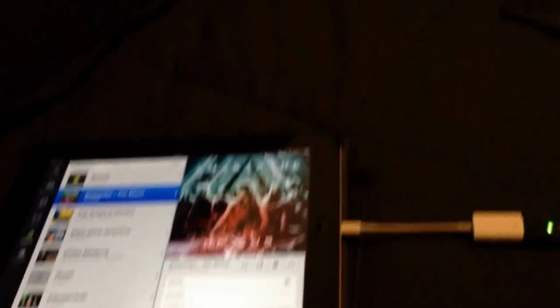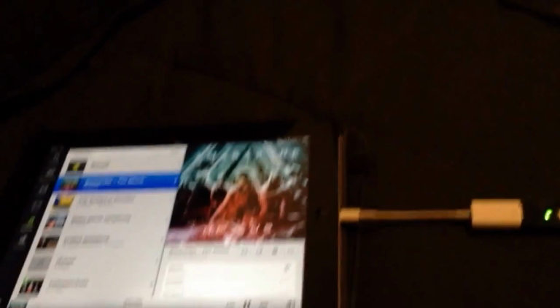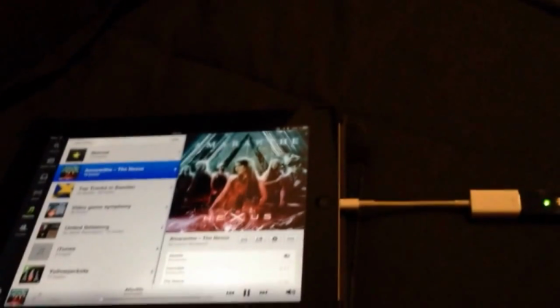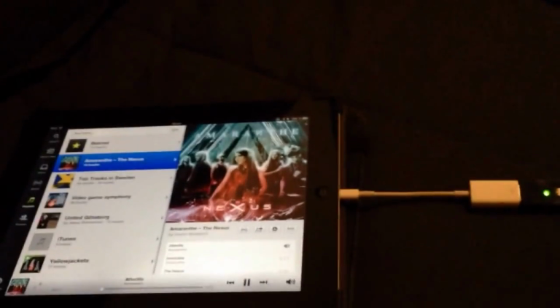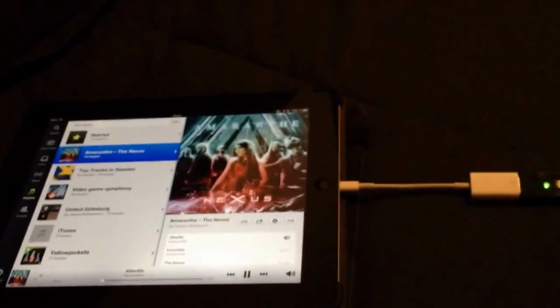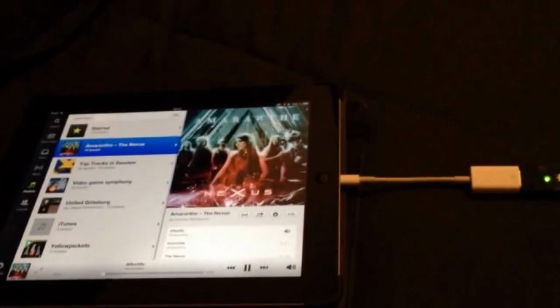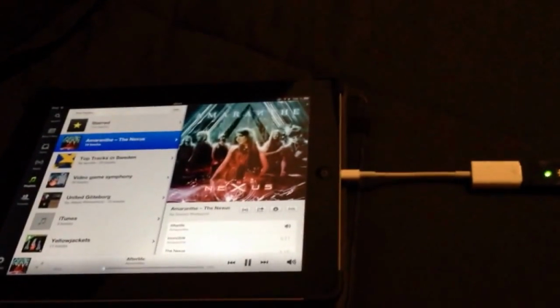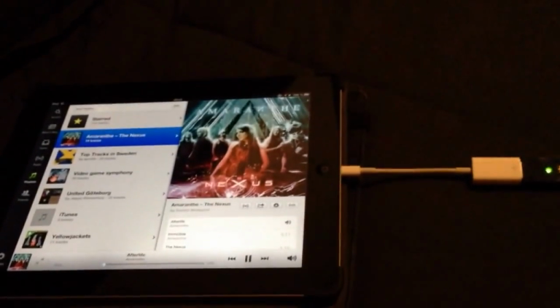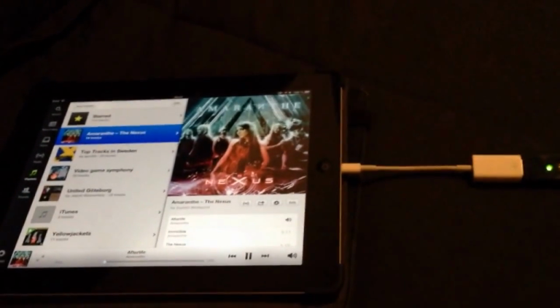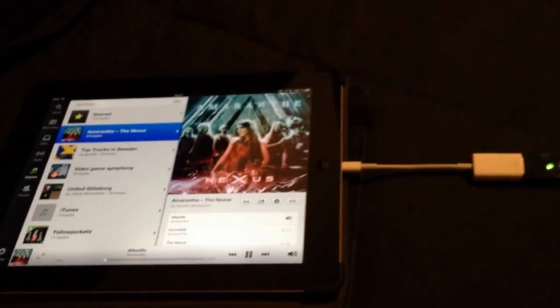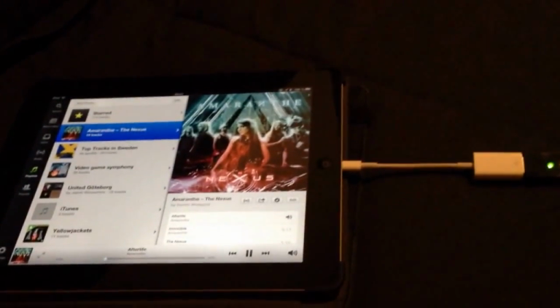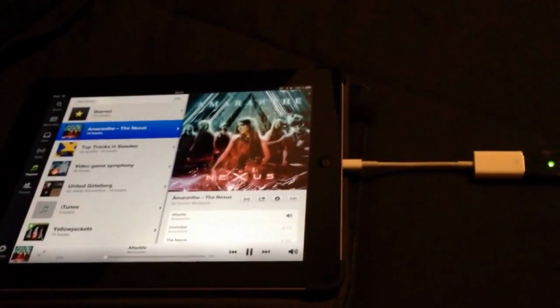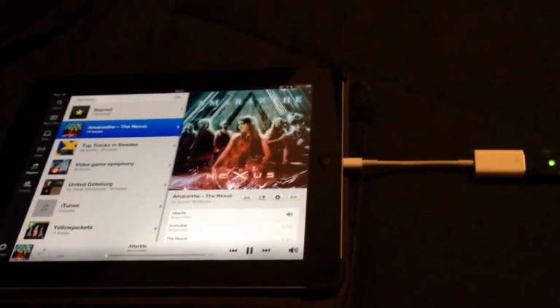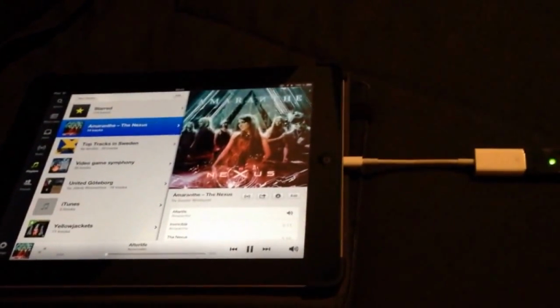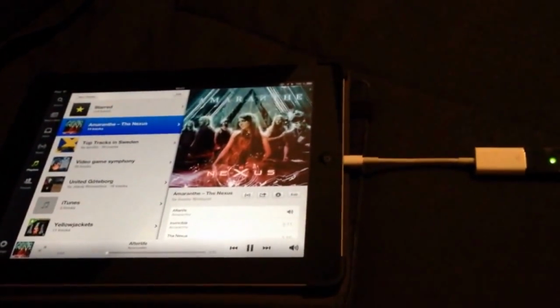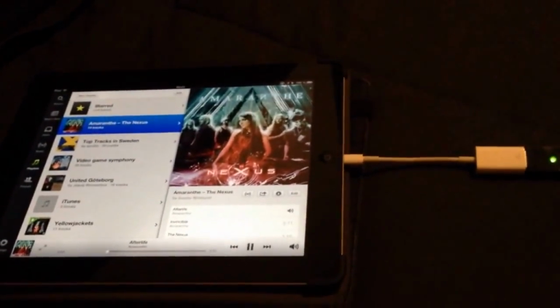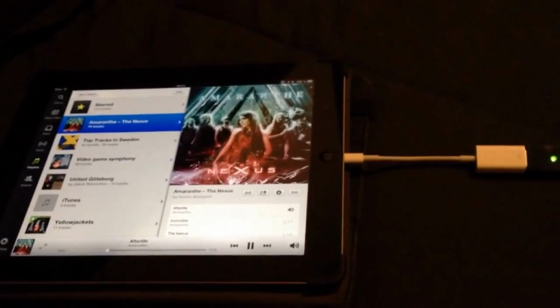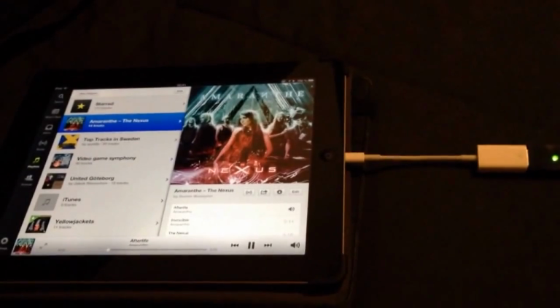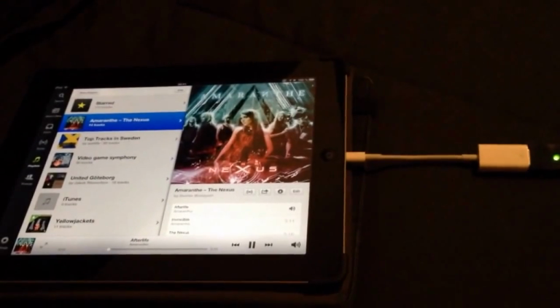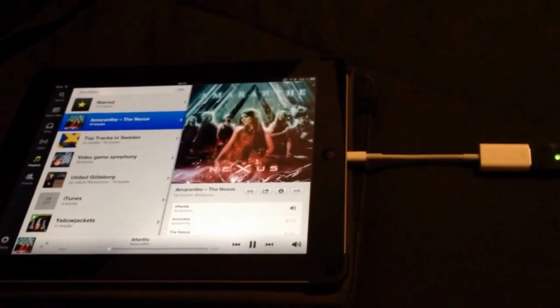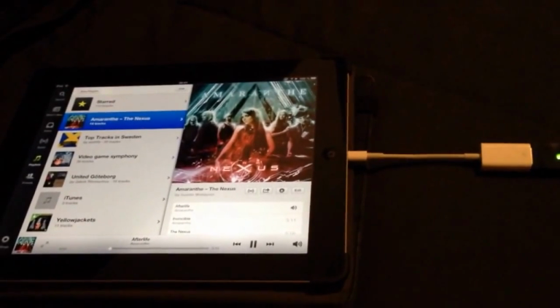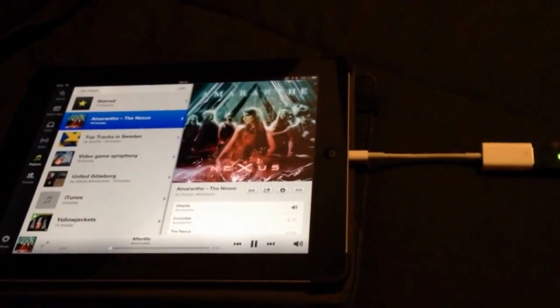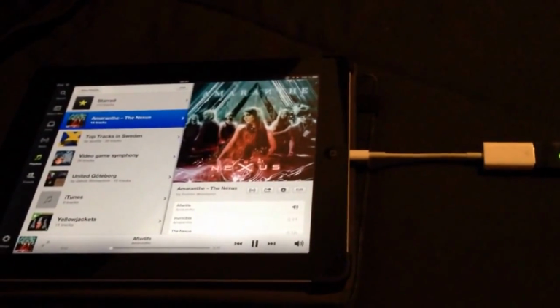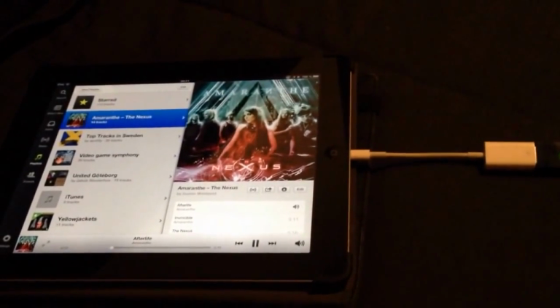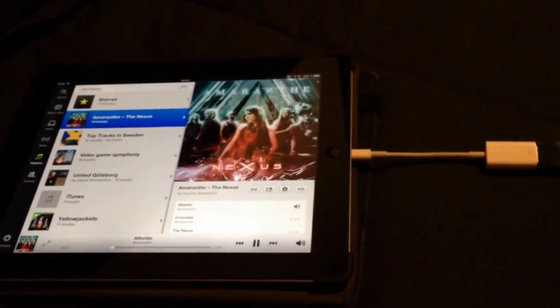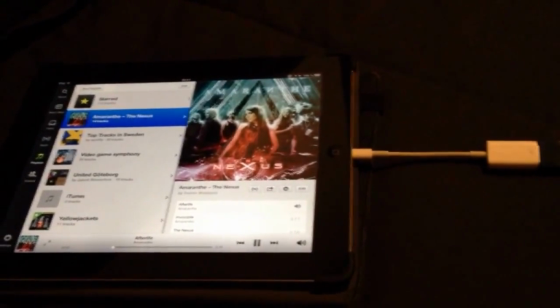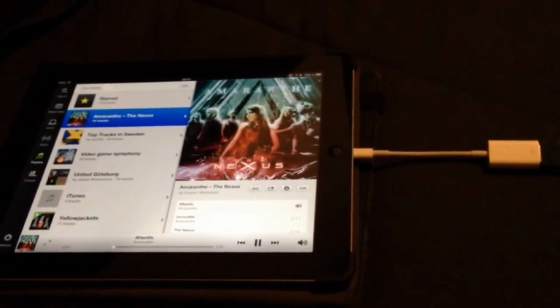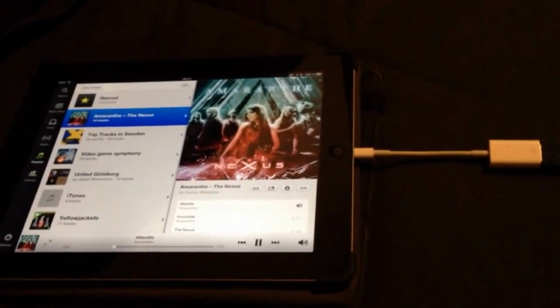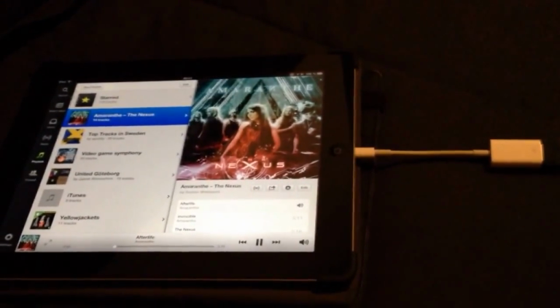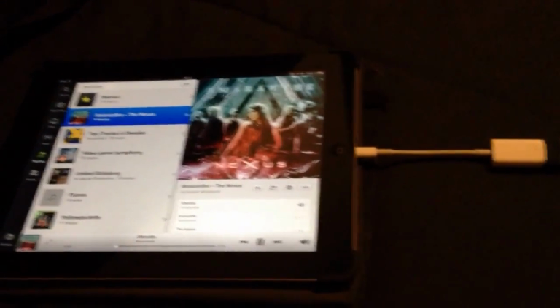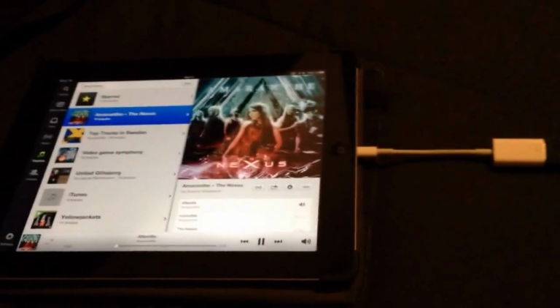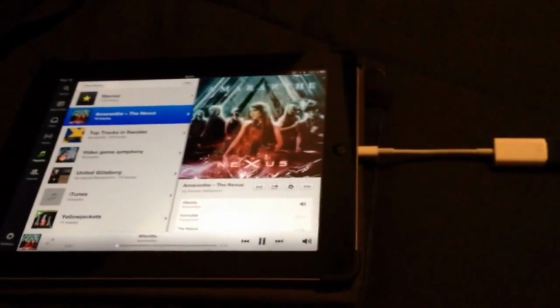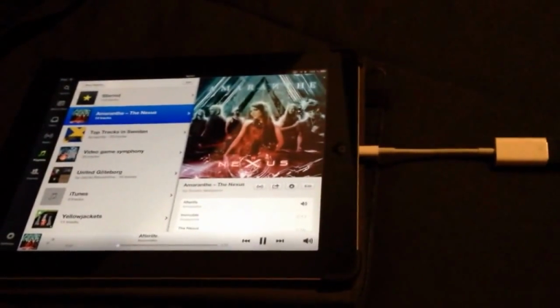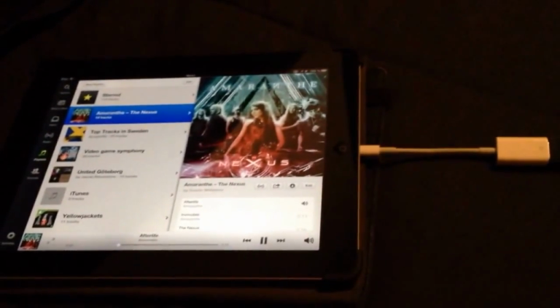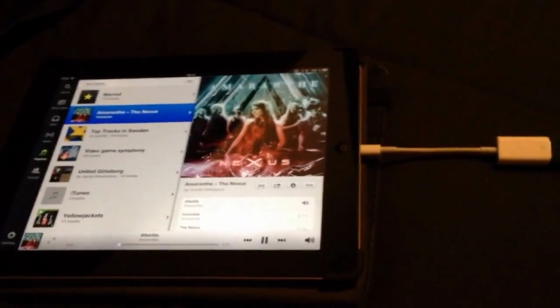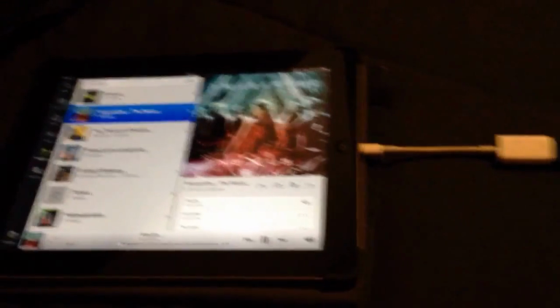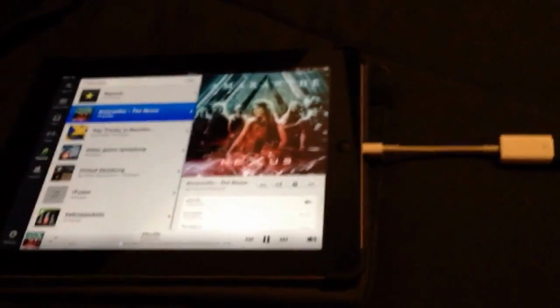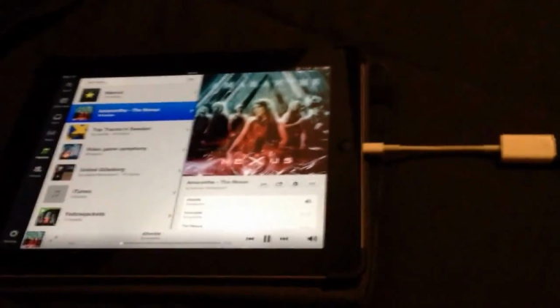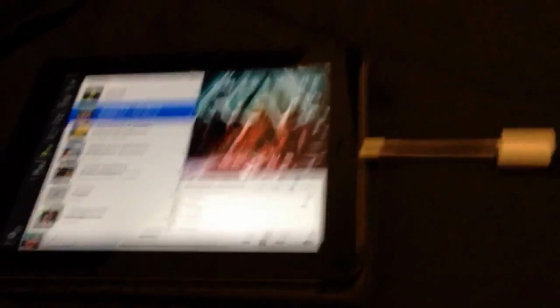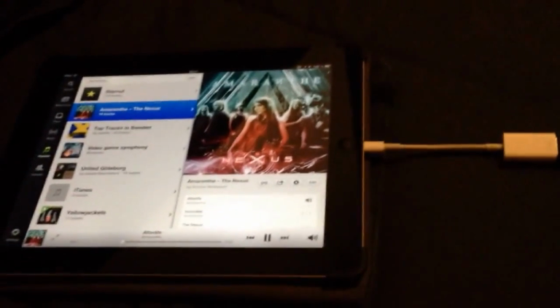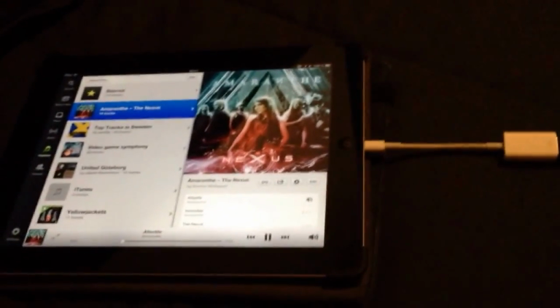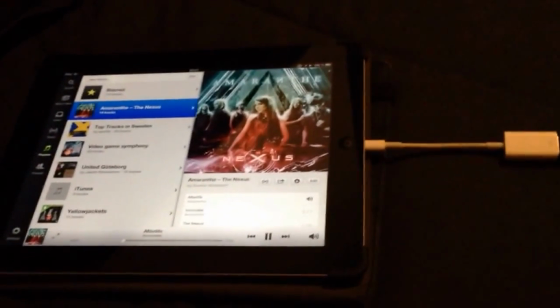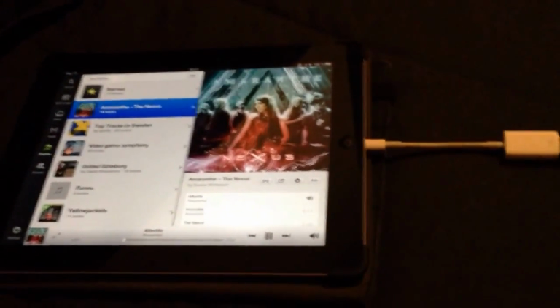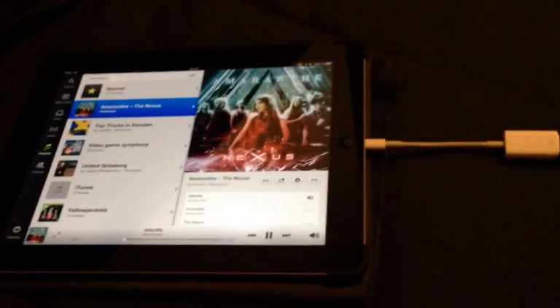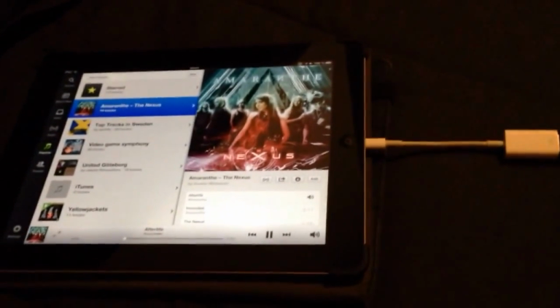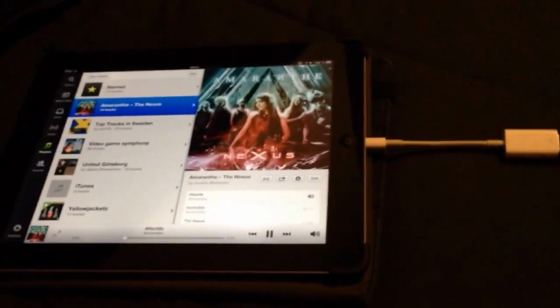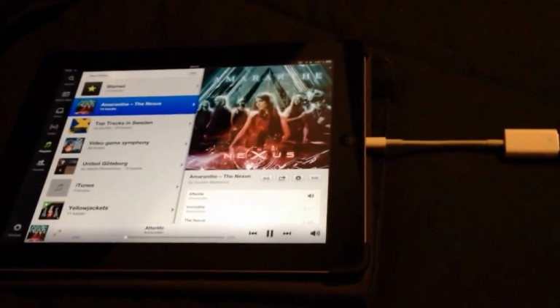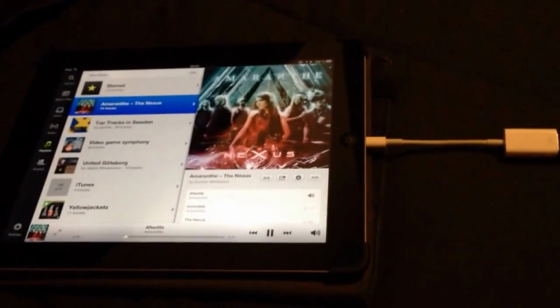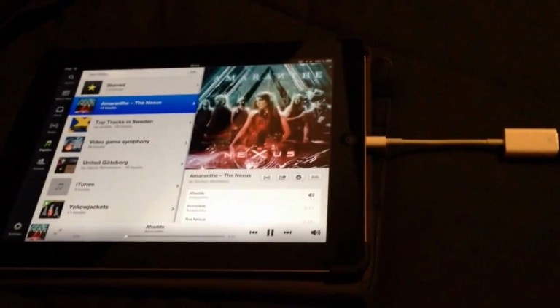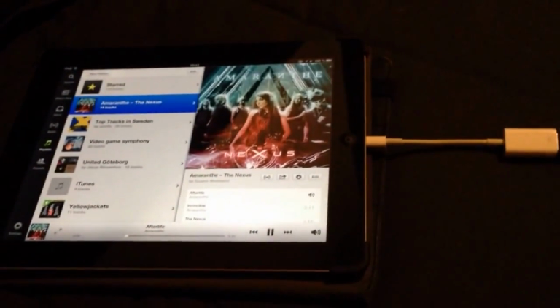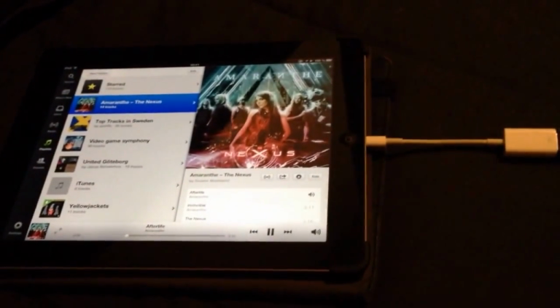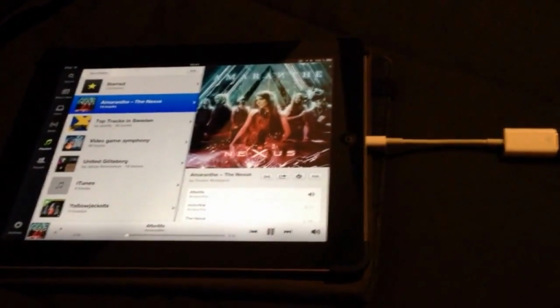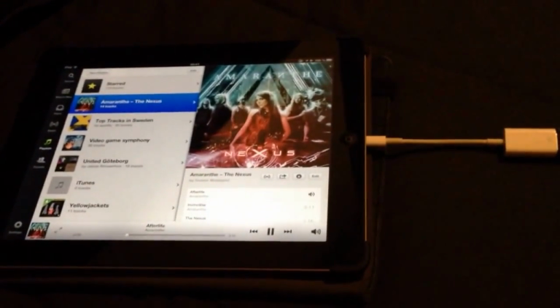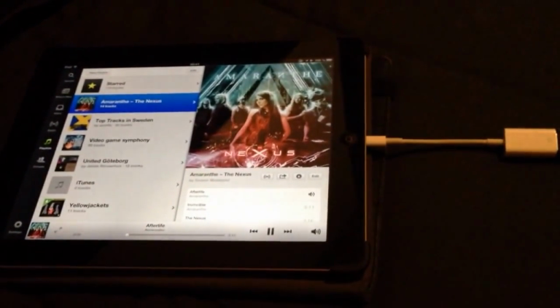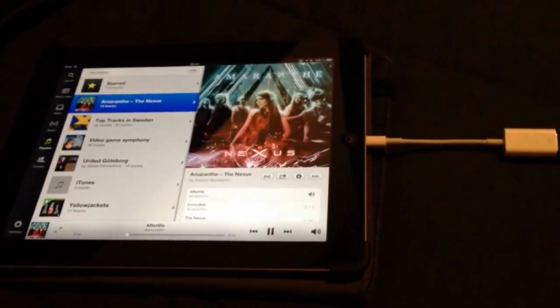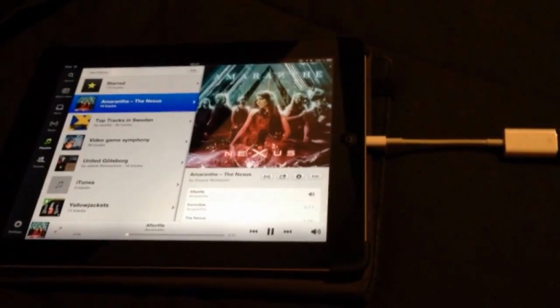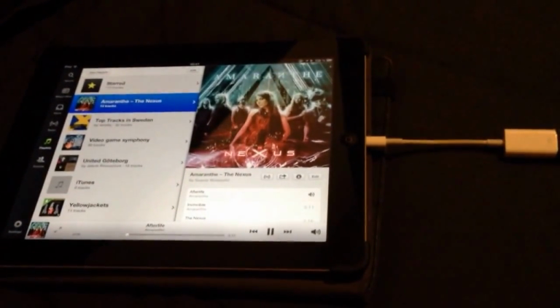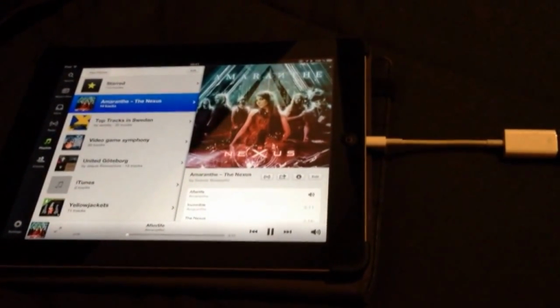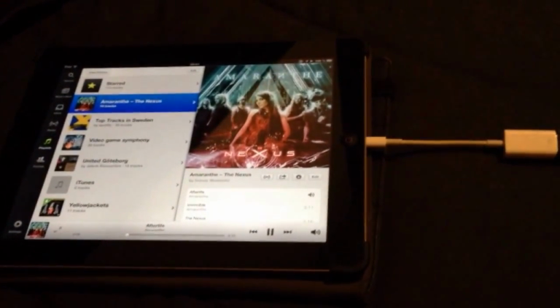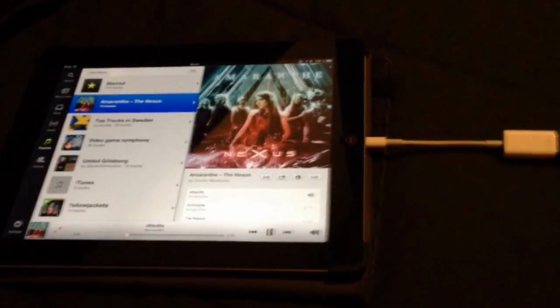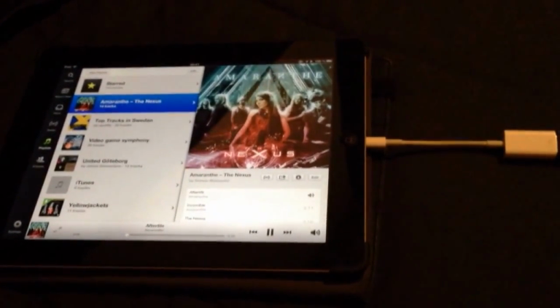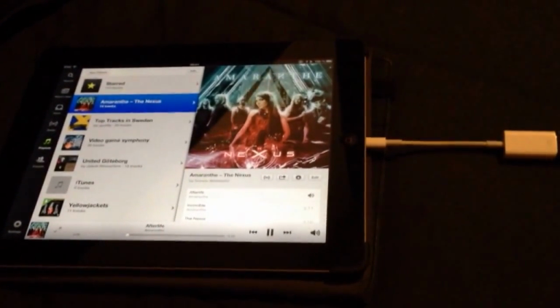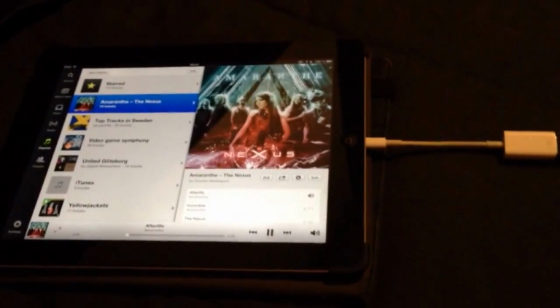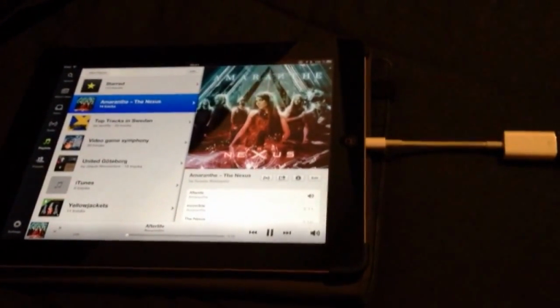I hope this helps you. Next up I'm going to test it with AirPlay and see if I can use that. Cheers!